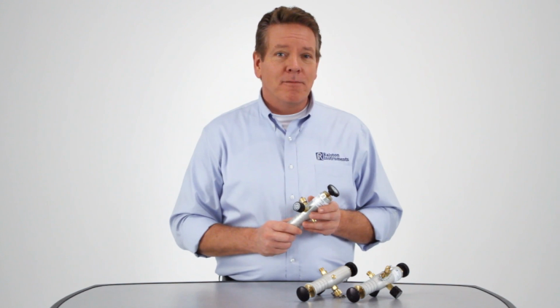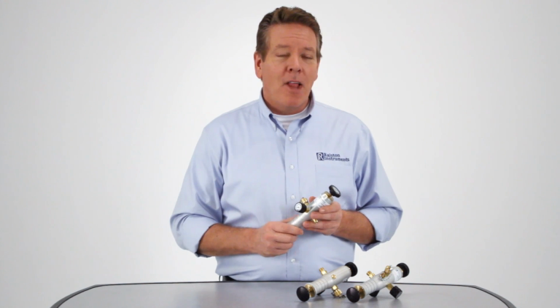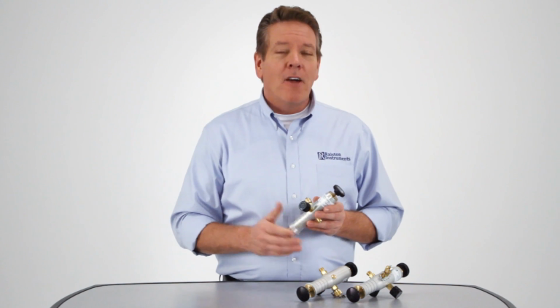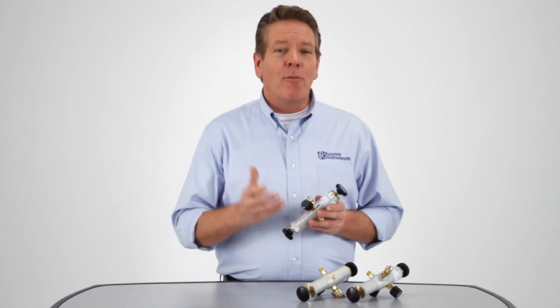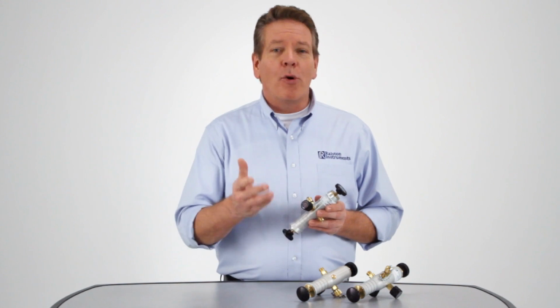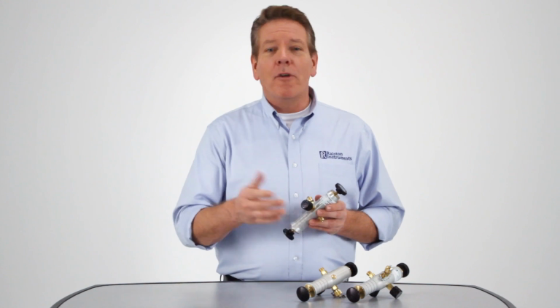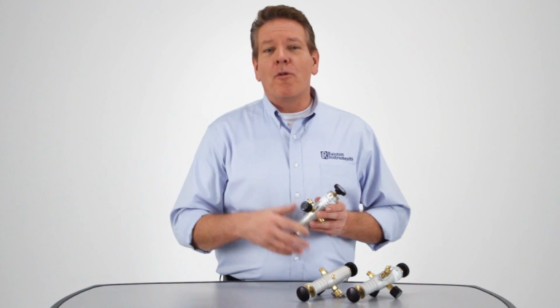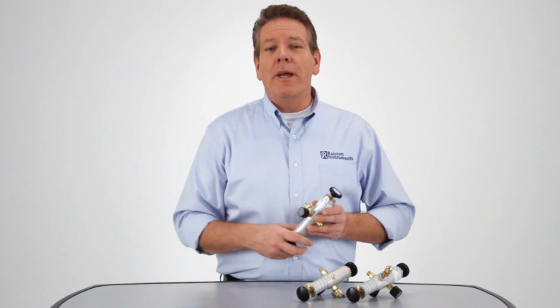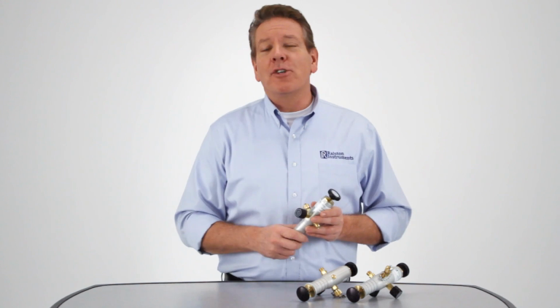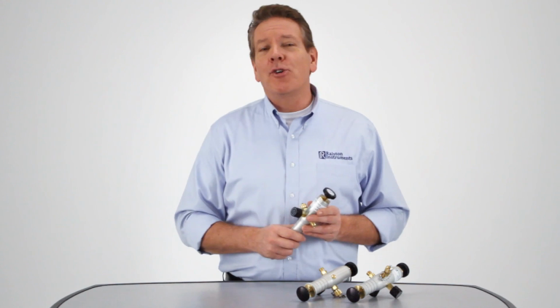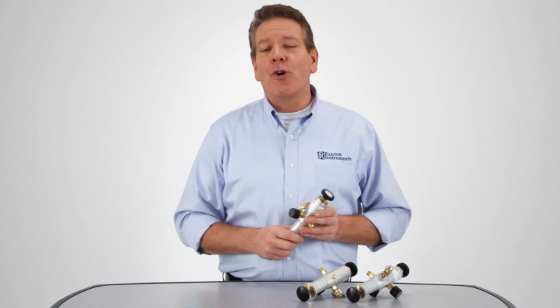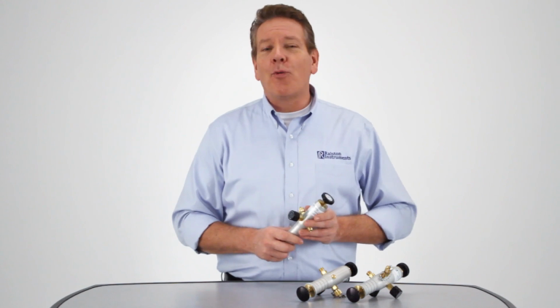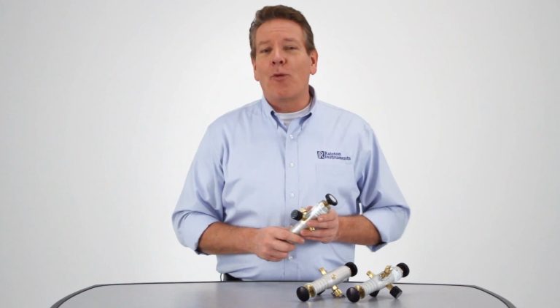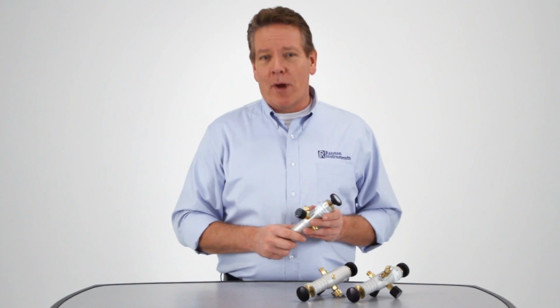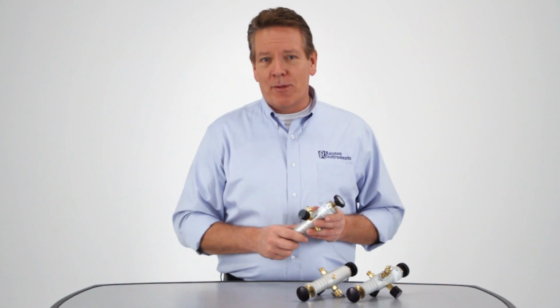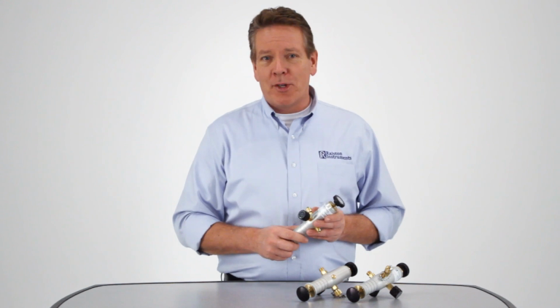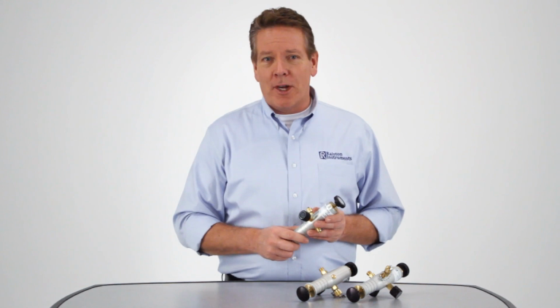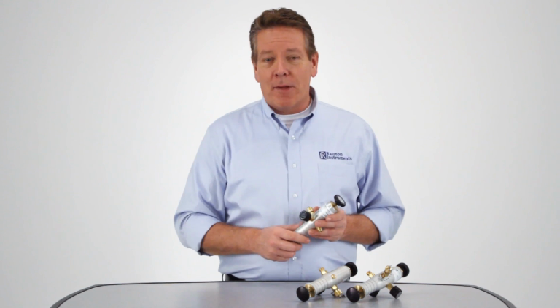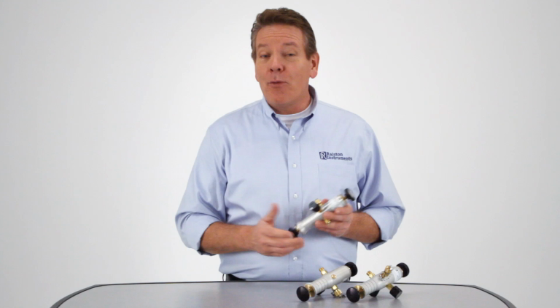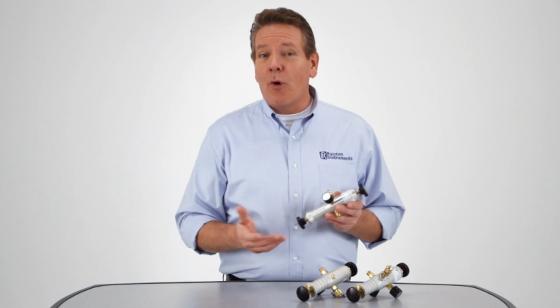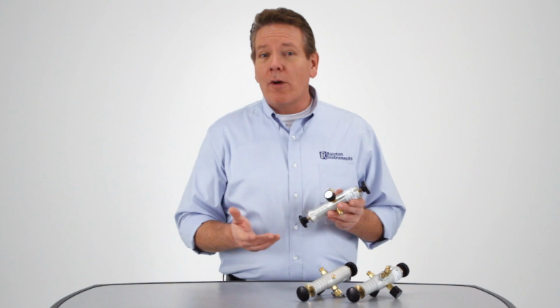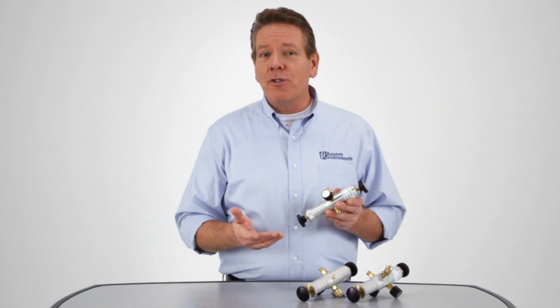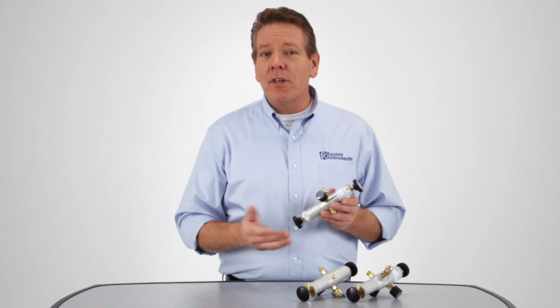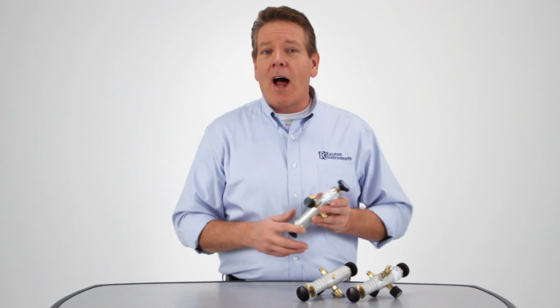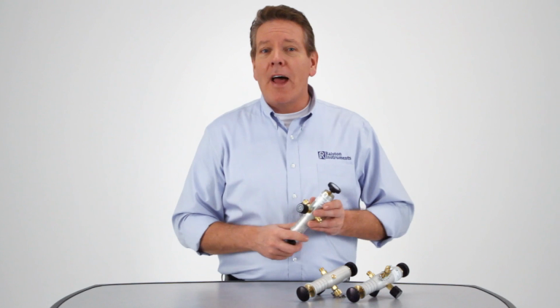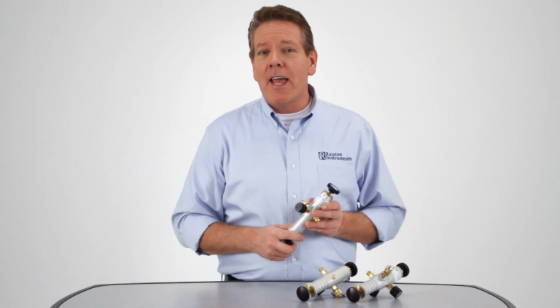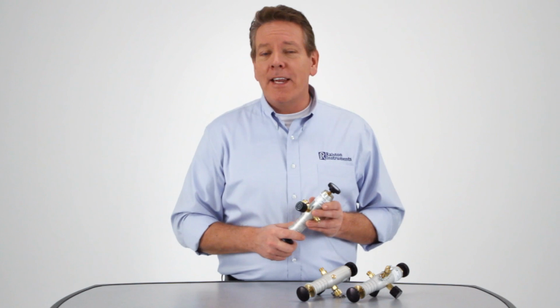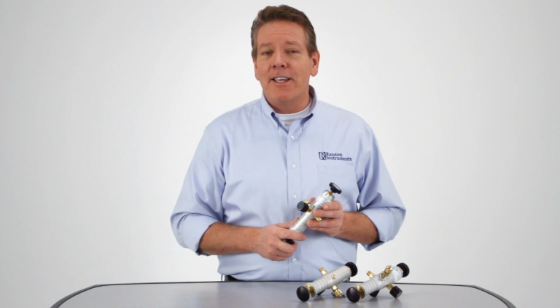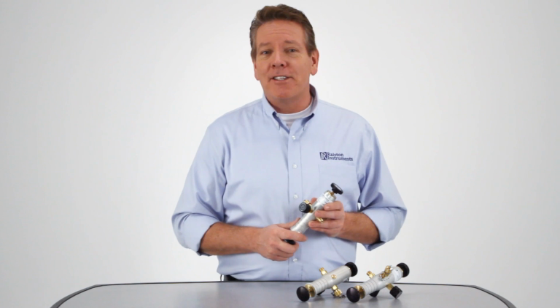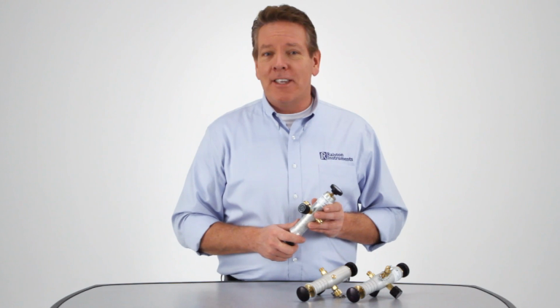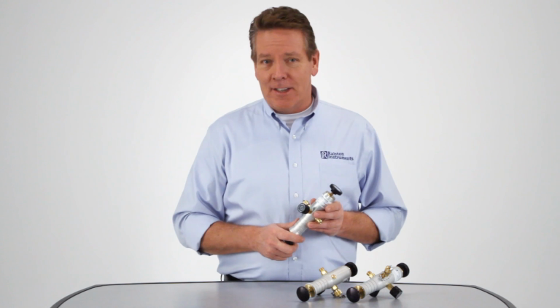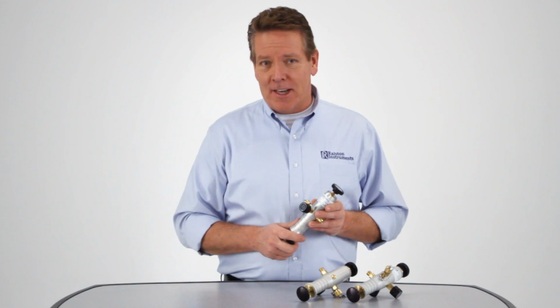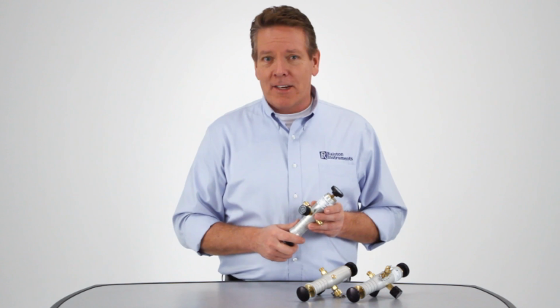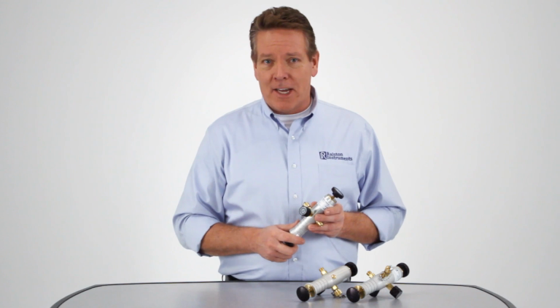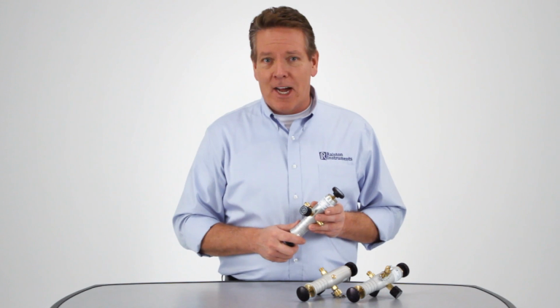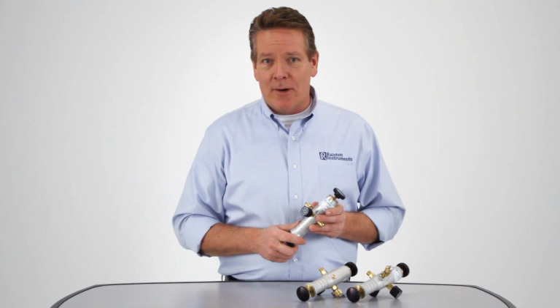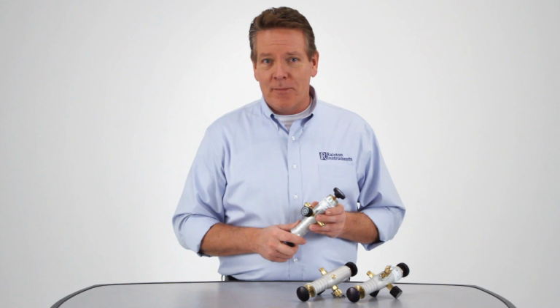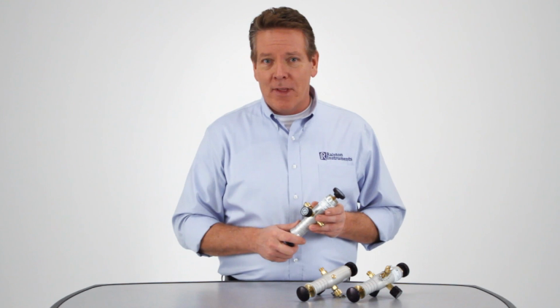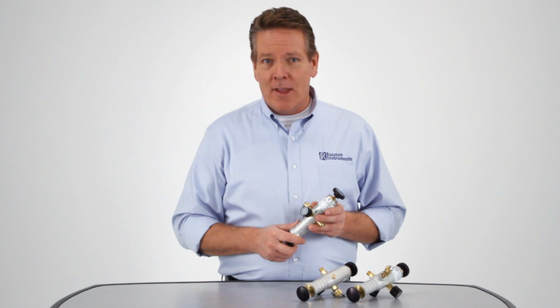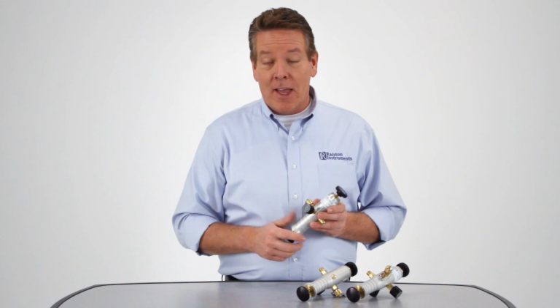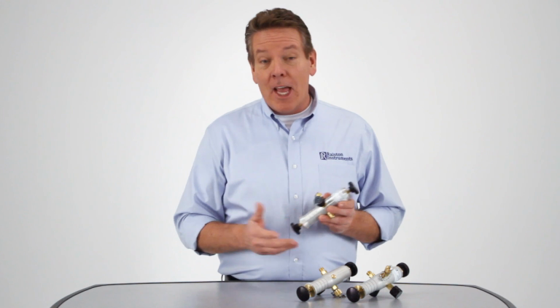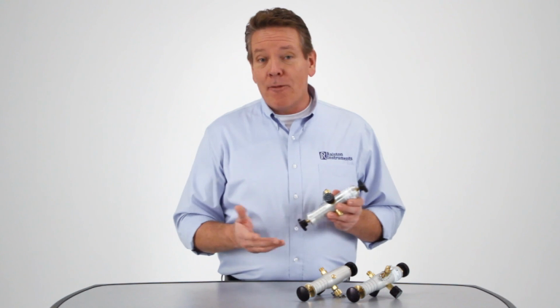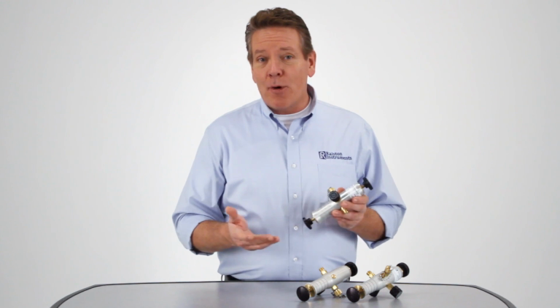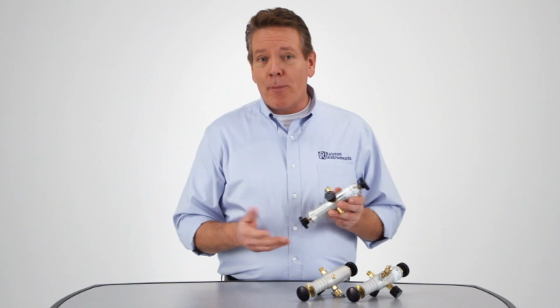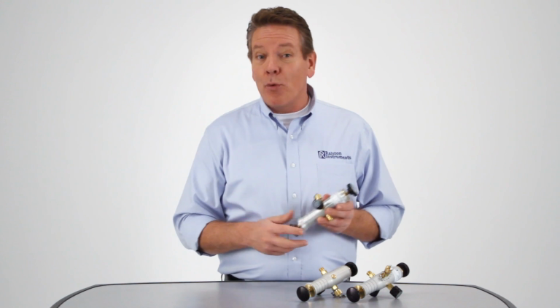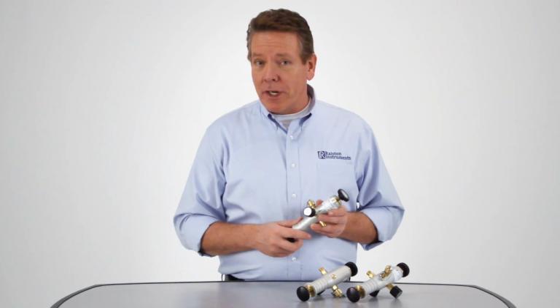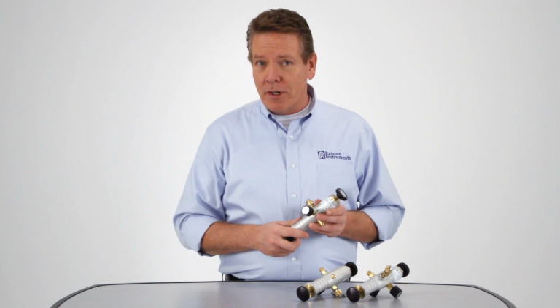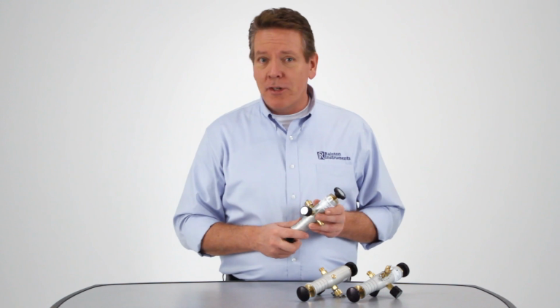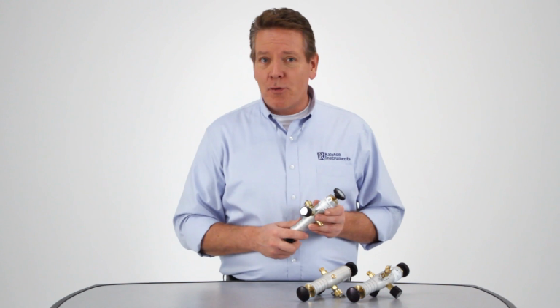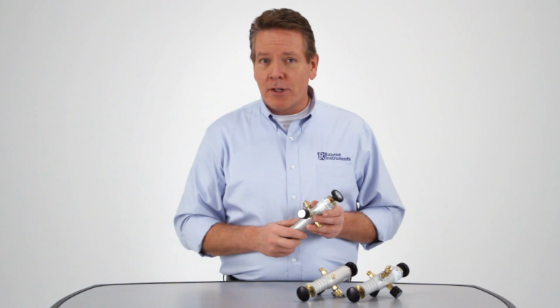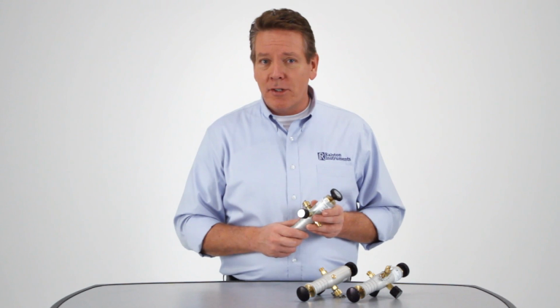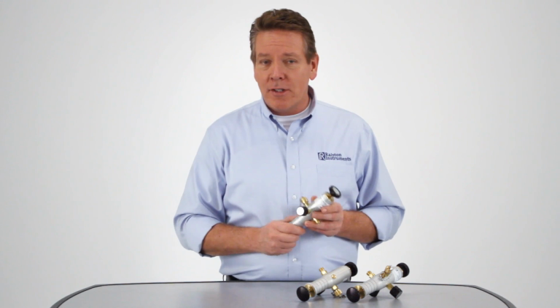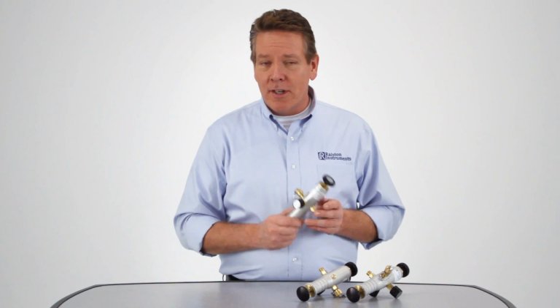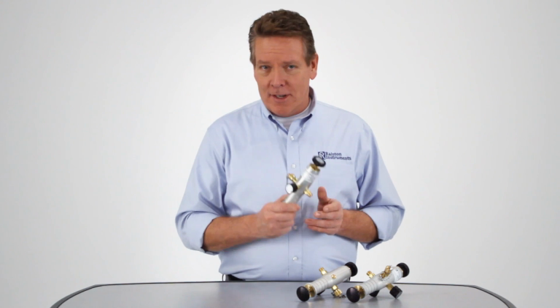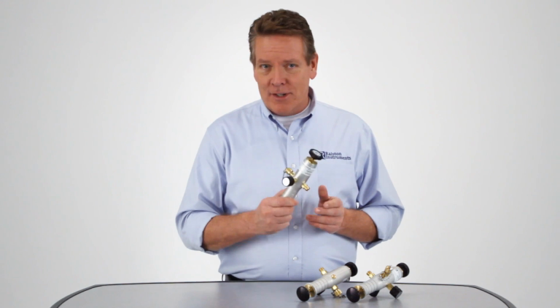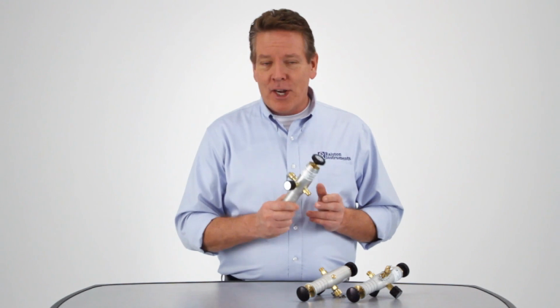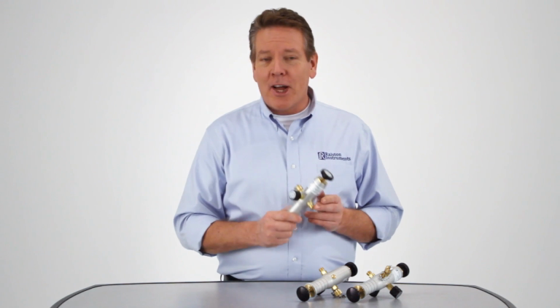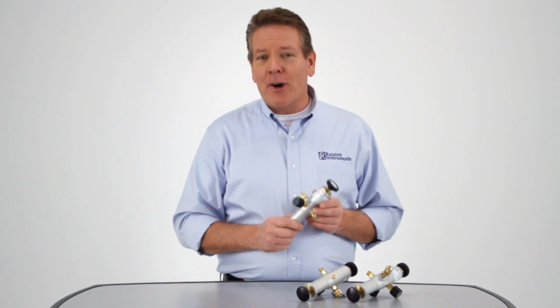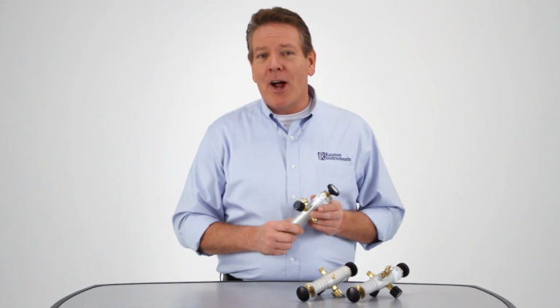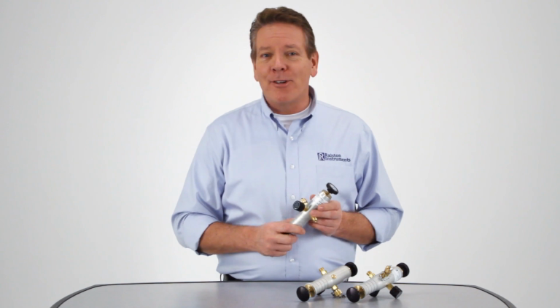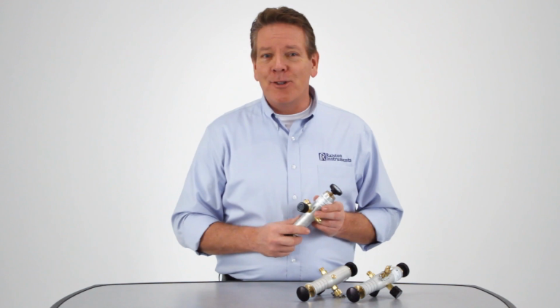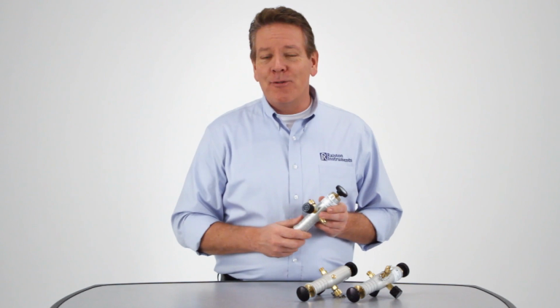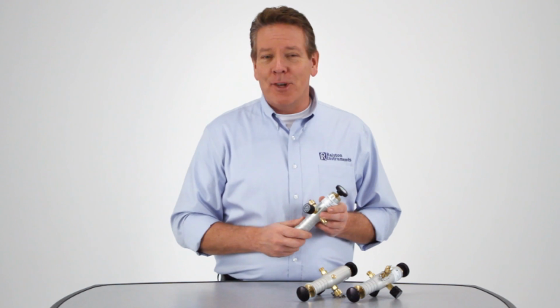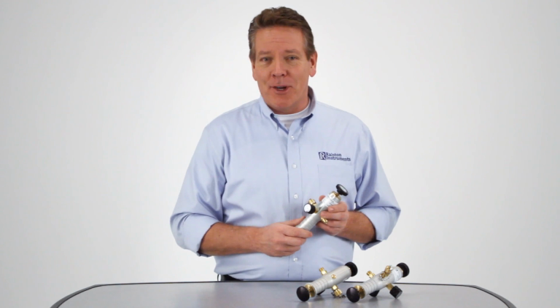For more information, go to our website at Ralstoninst.com. And for operation instructions, check out our how-to video.